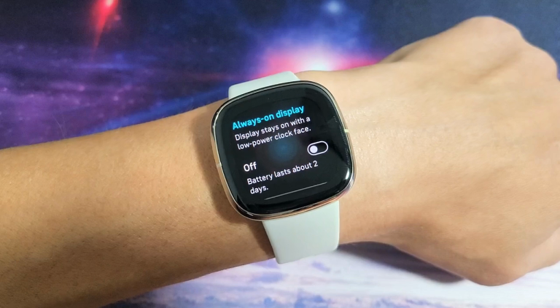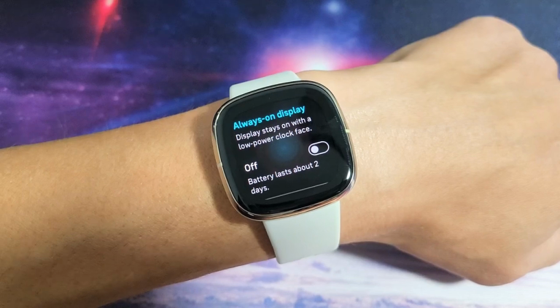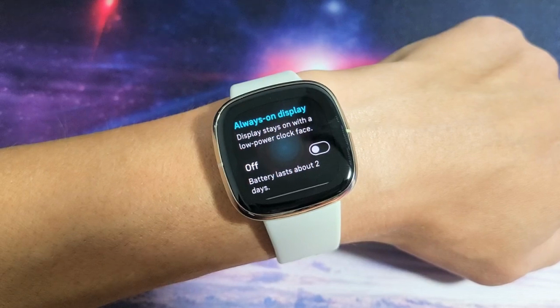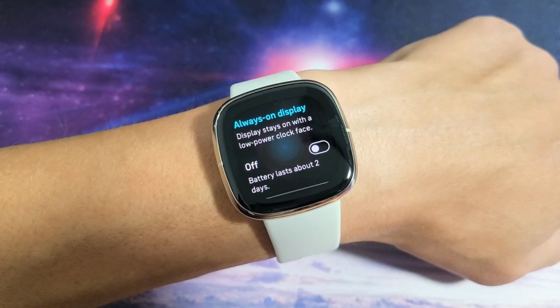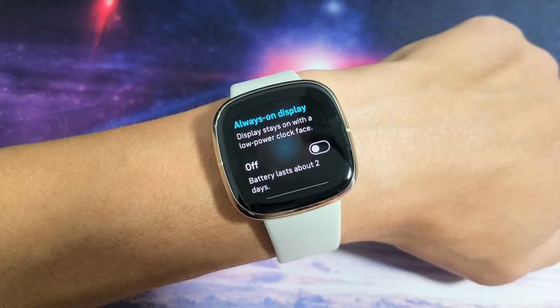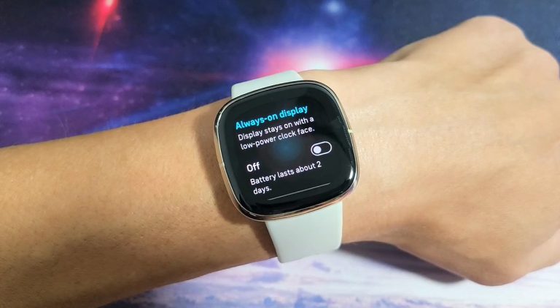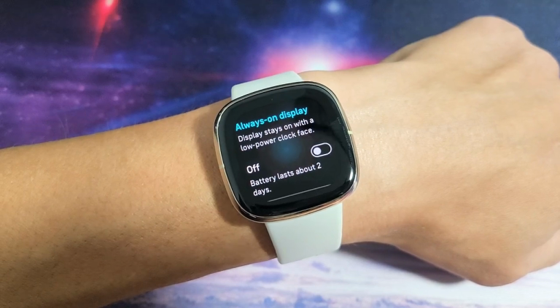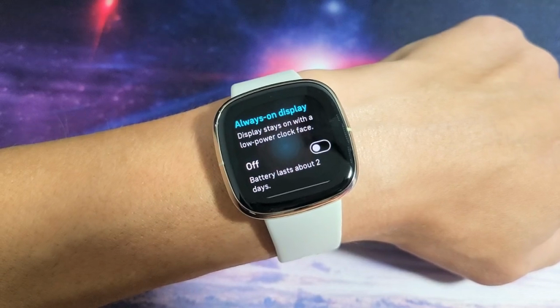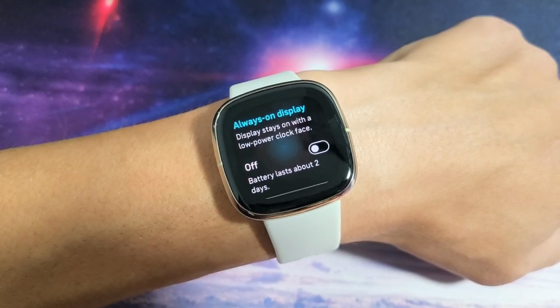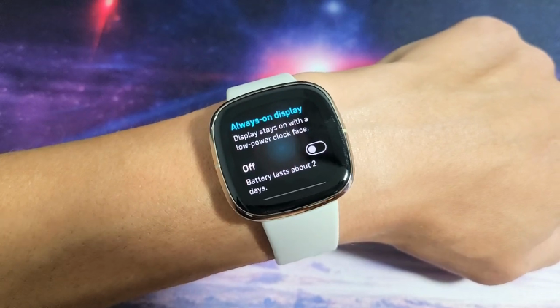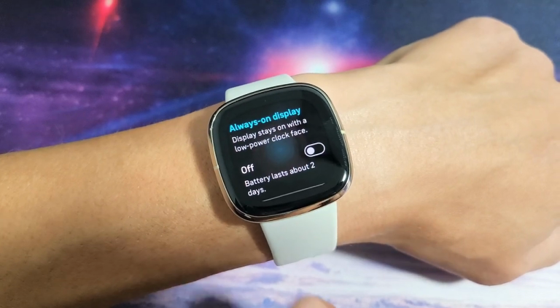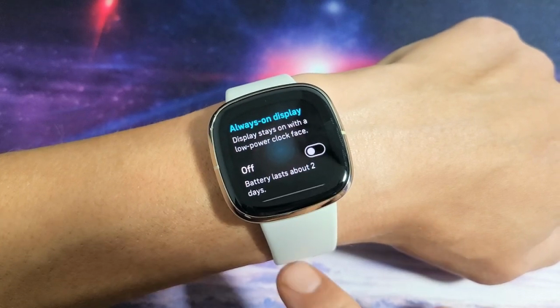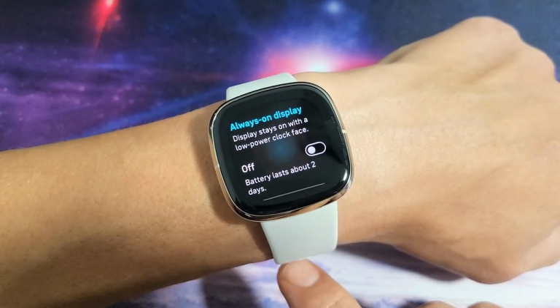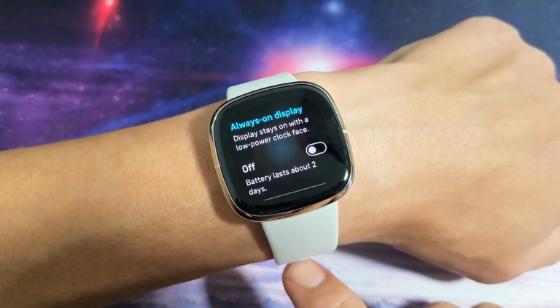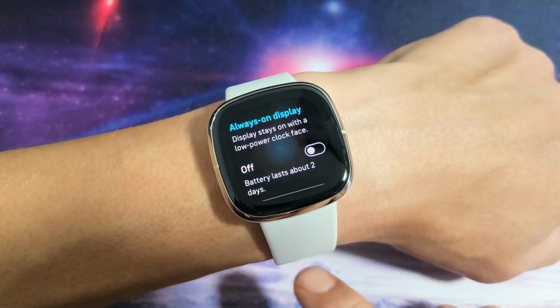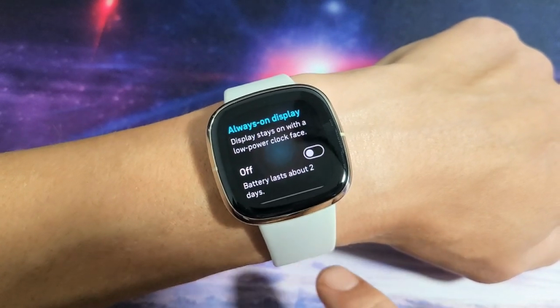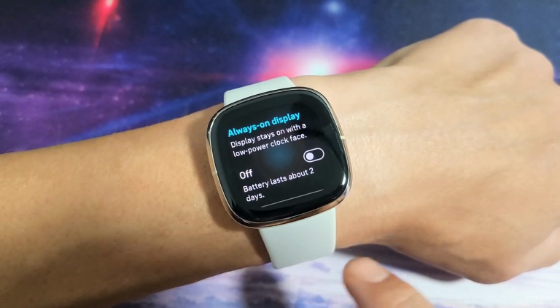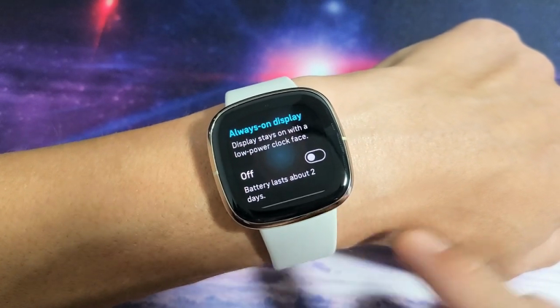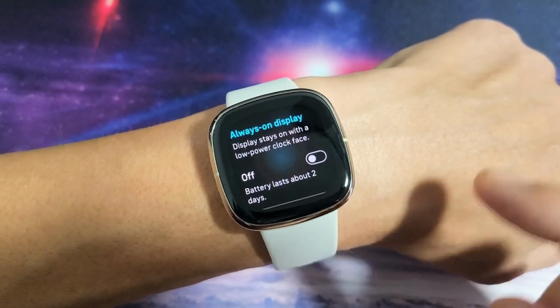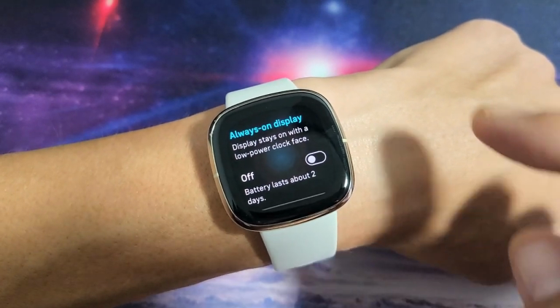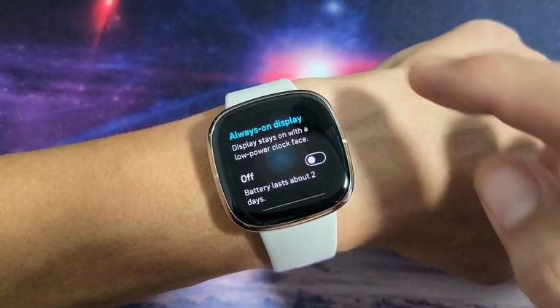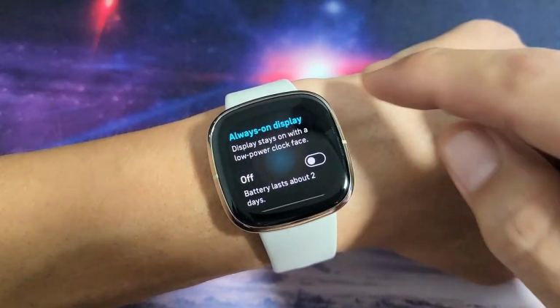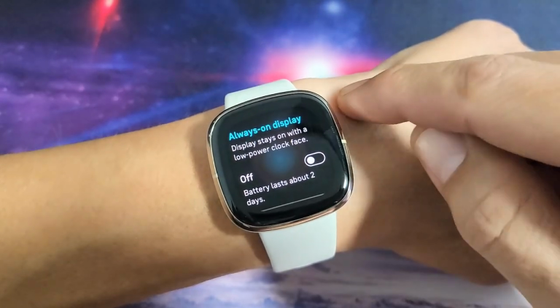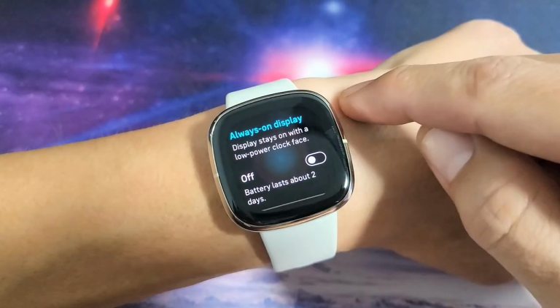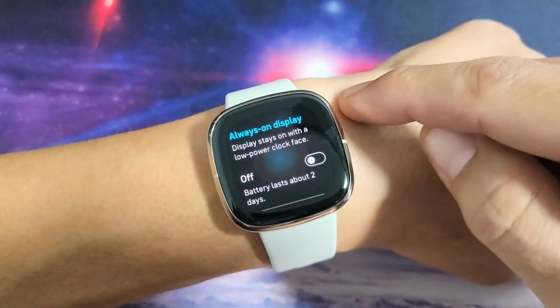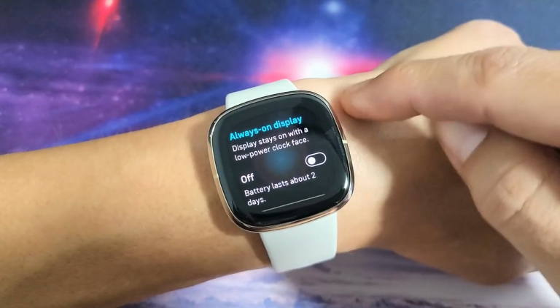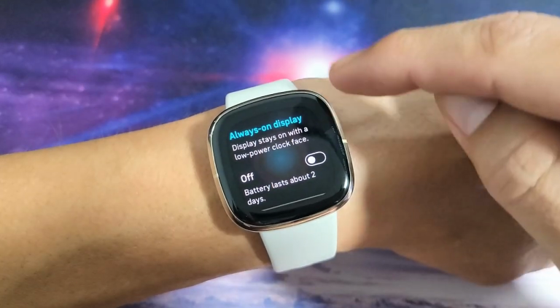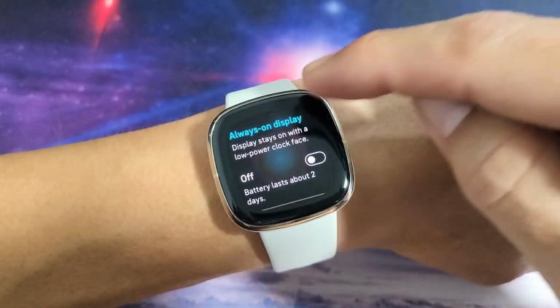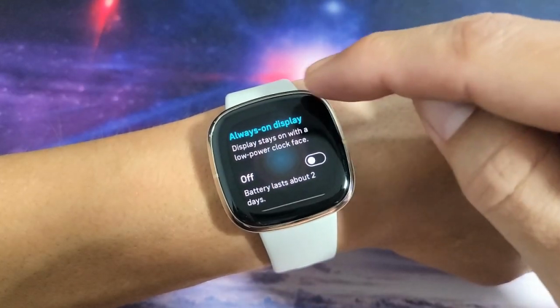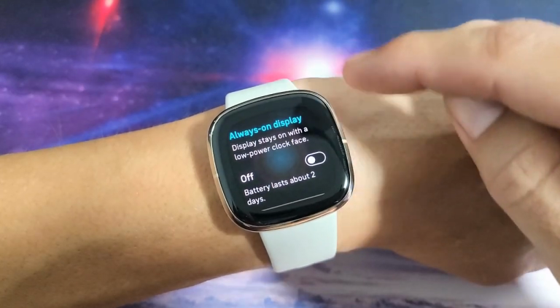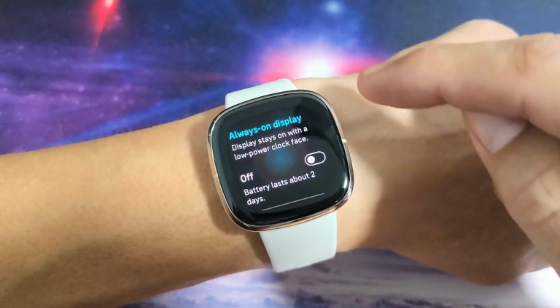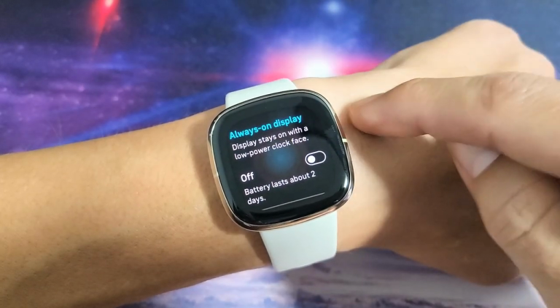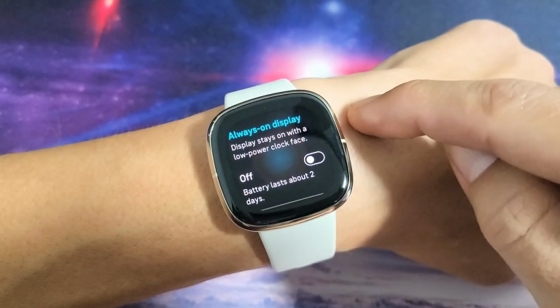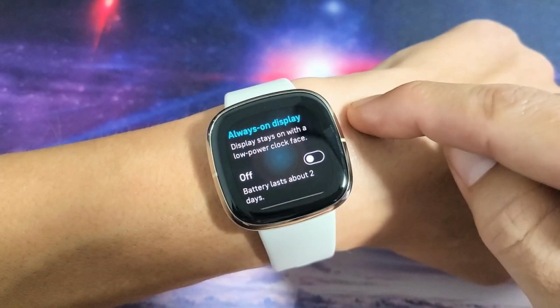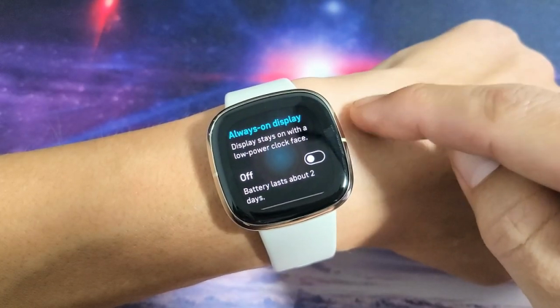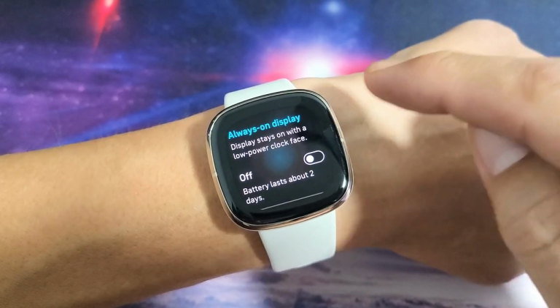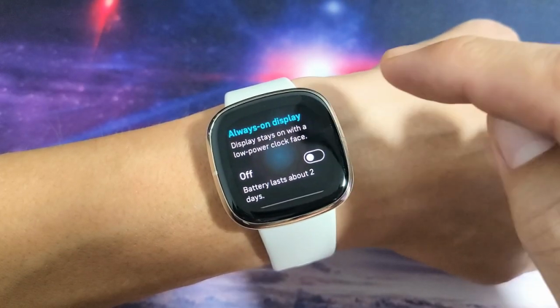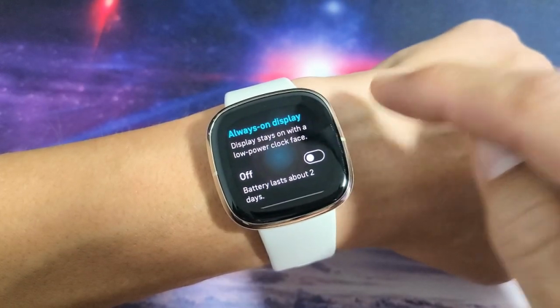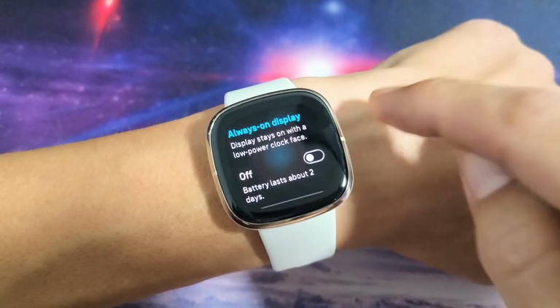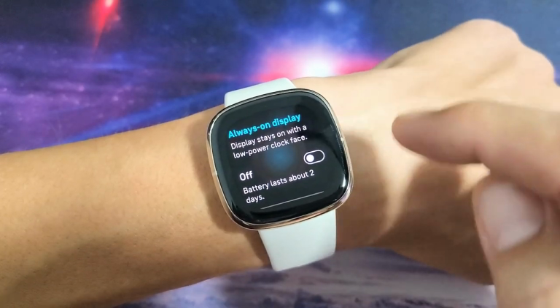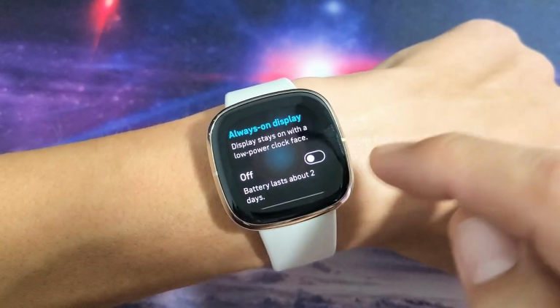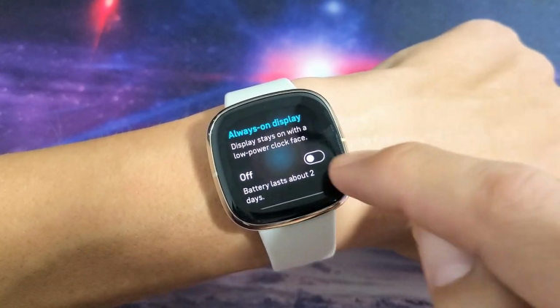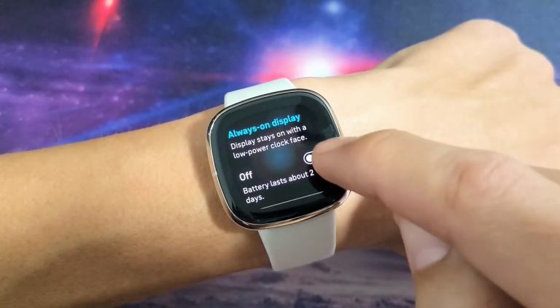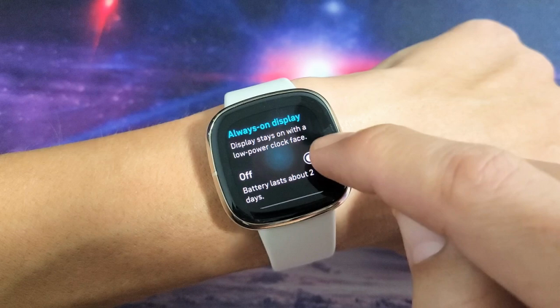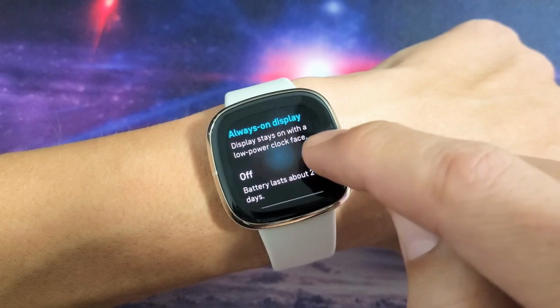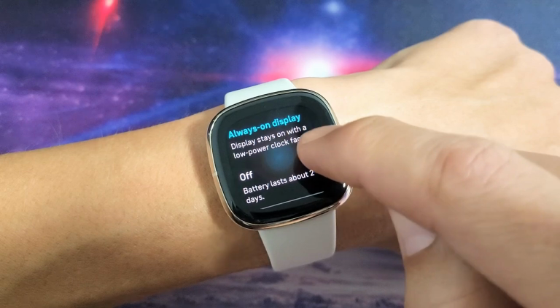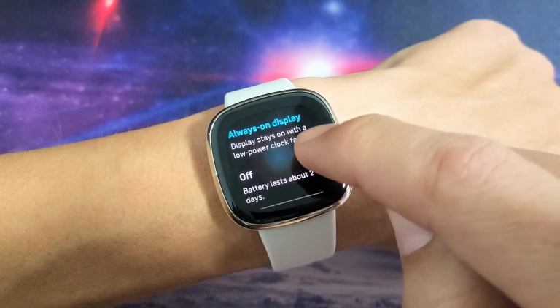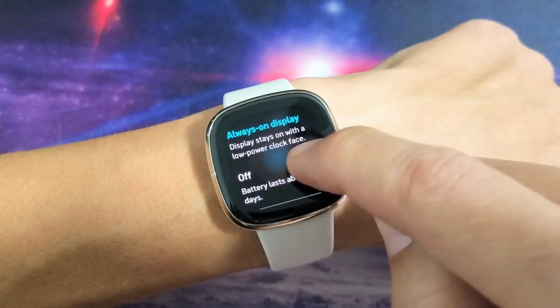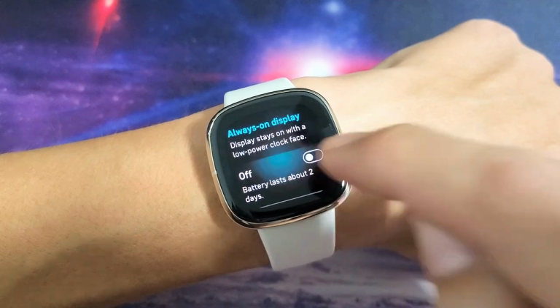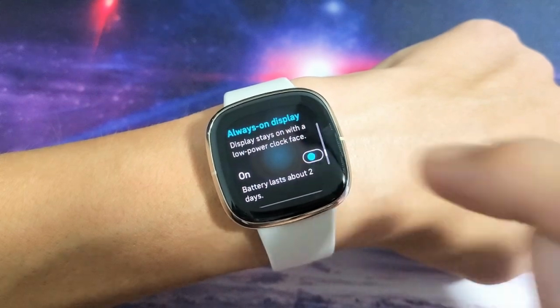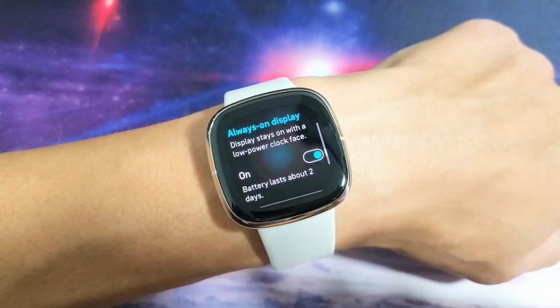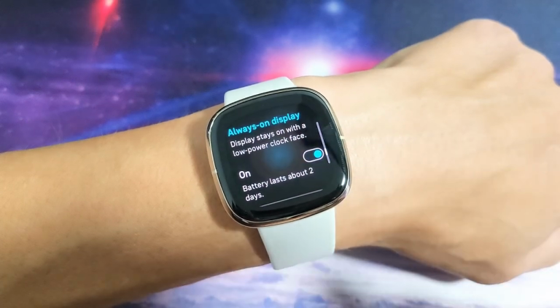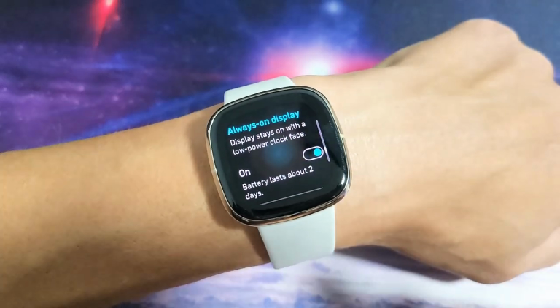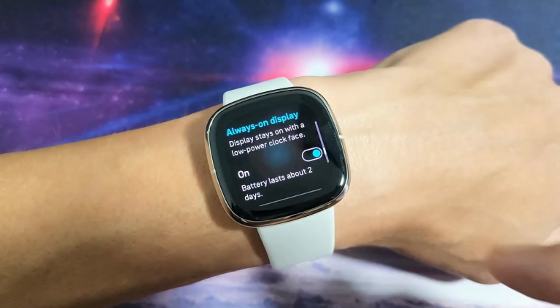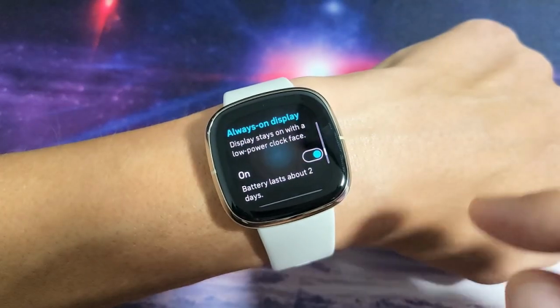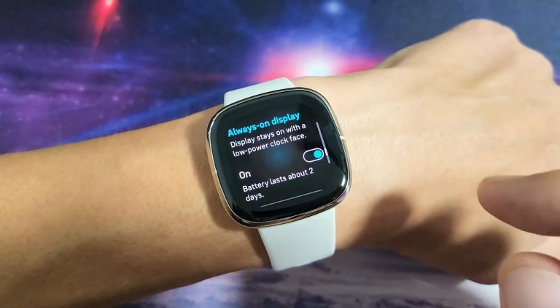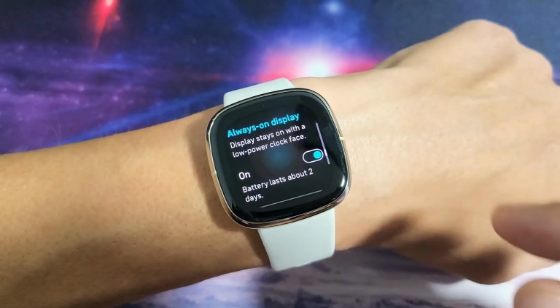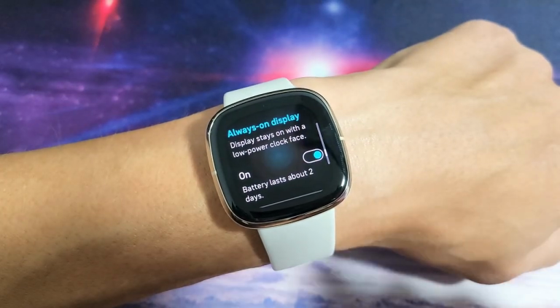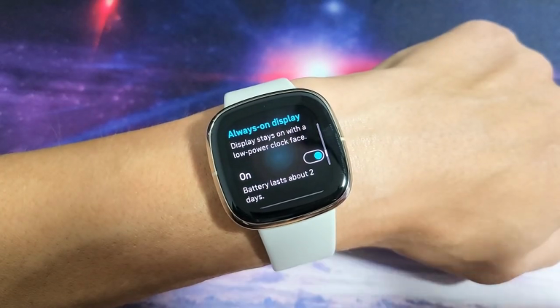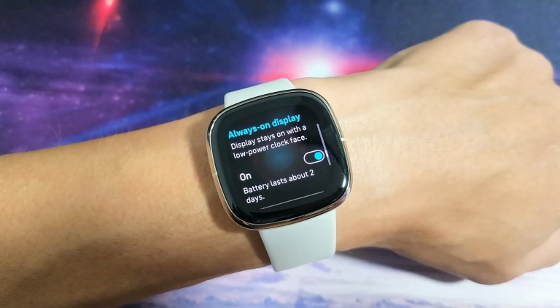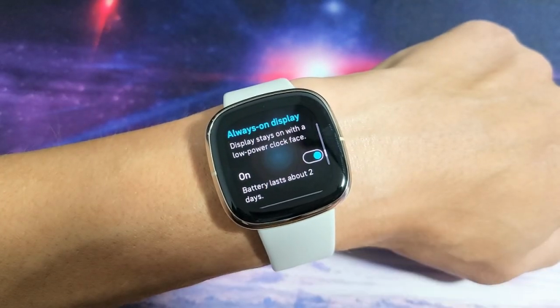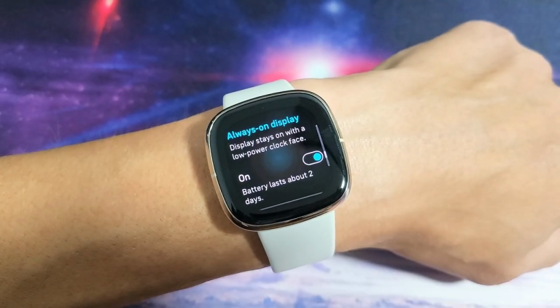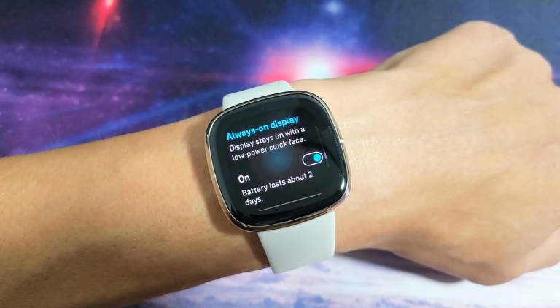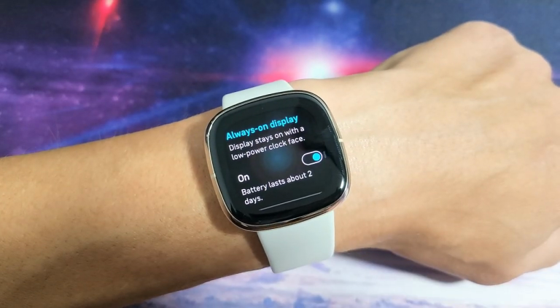I have a Fitbit Sense here. I'm going to show you how to turn the always-on display on or off. Let me just turn mine on for now.